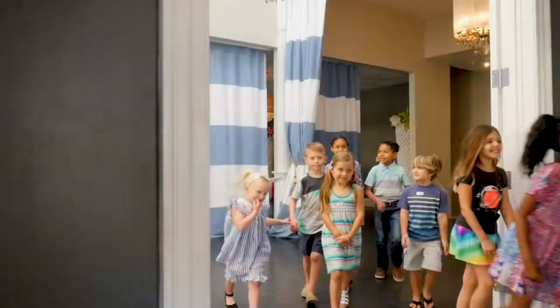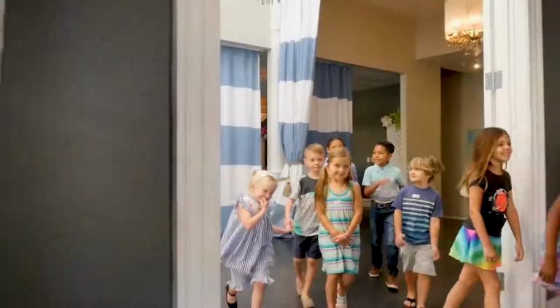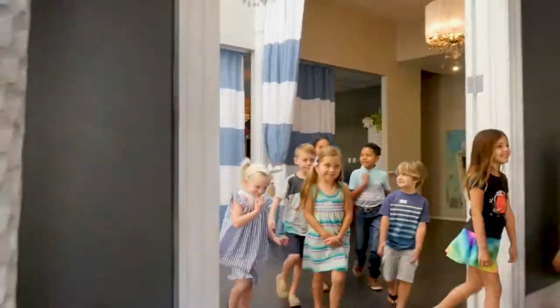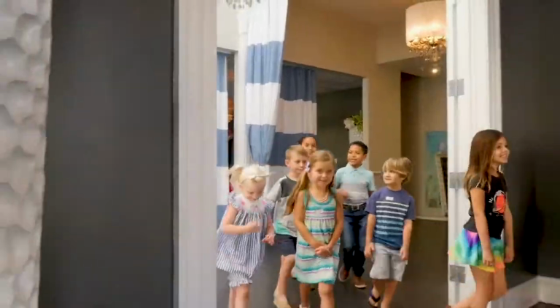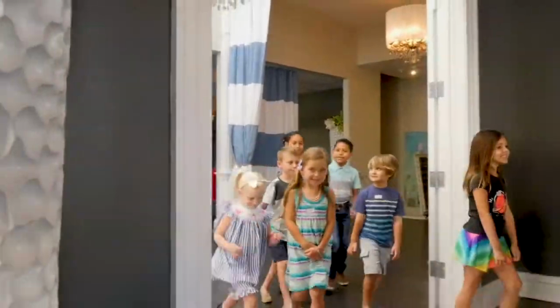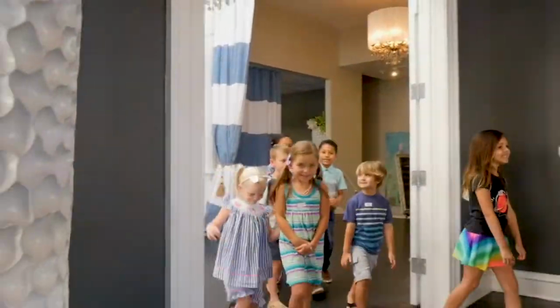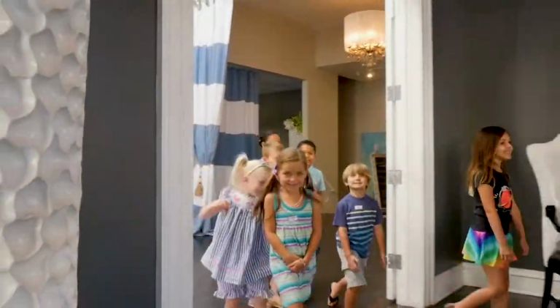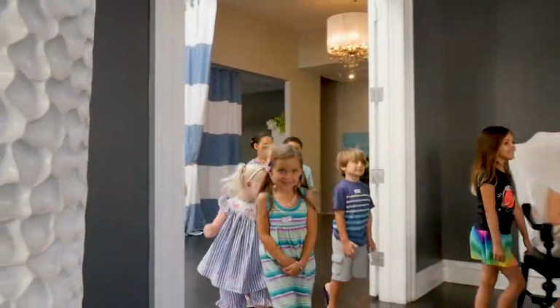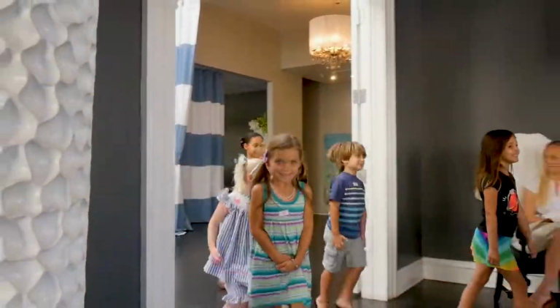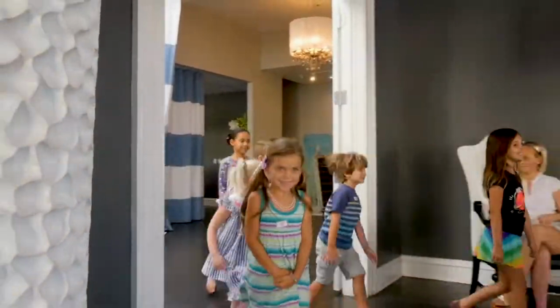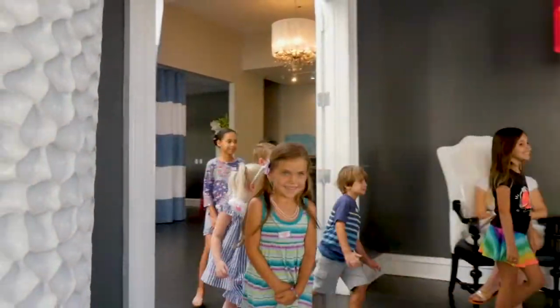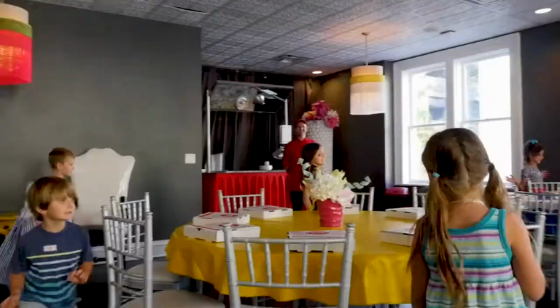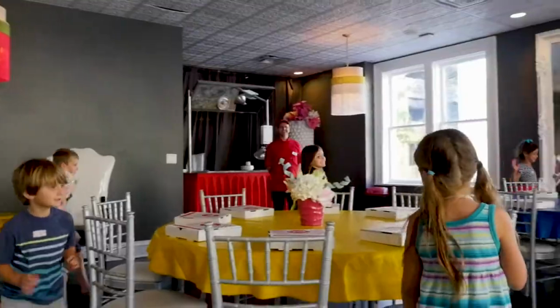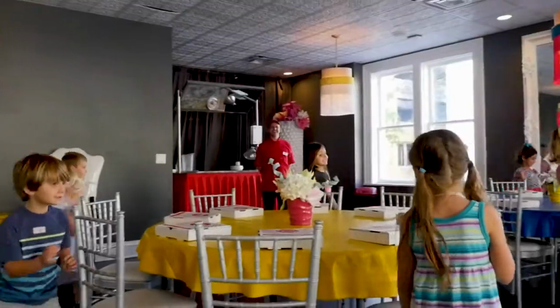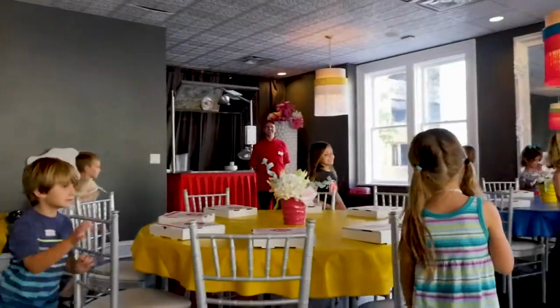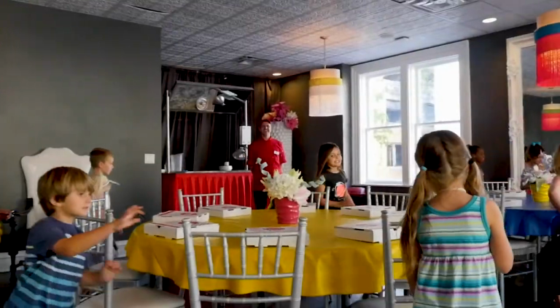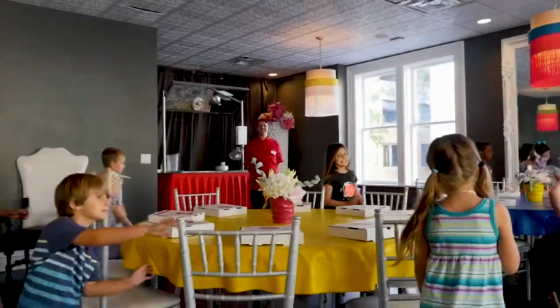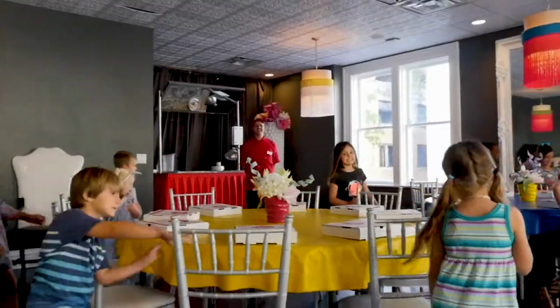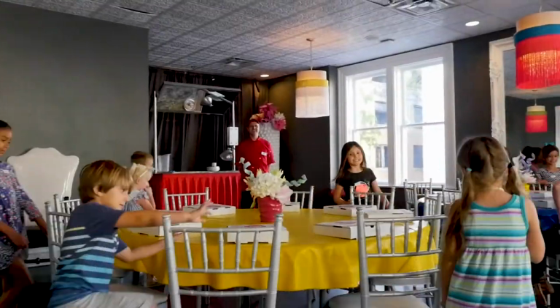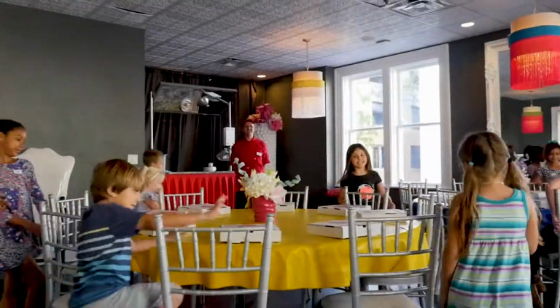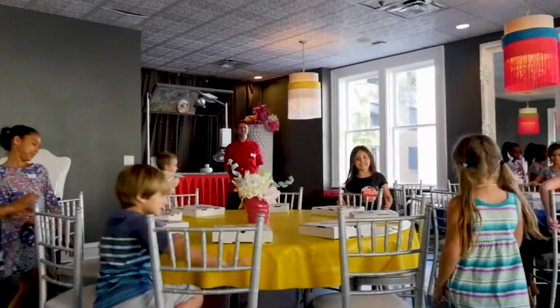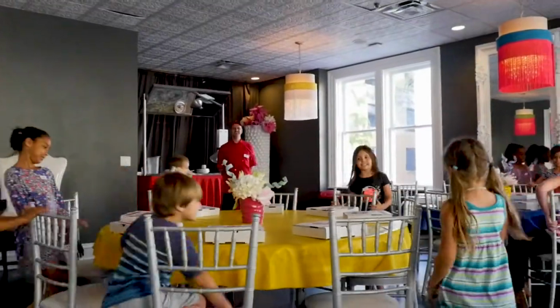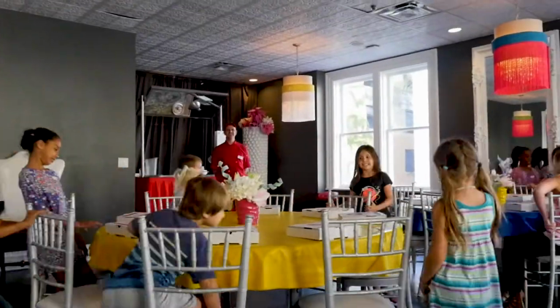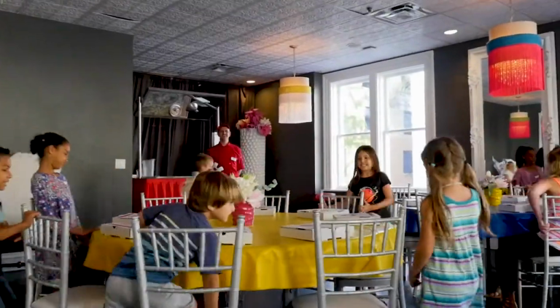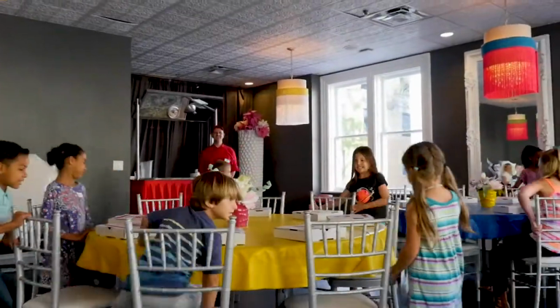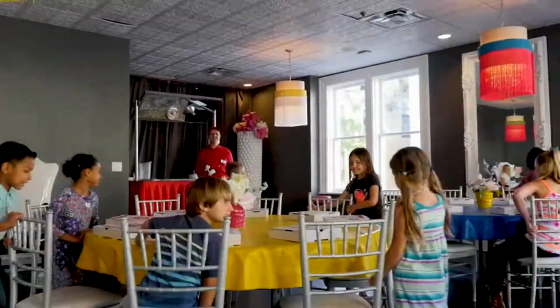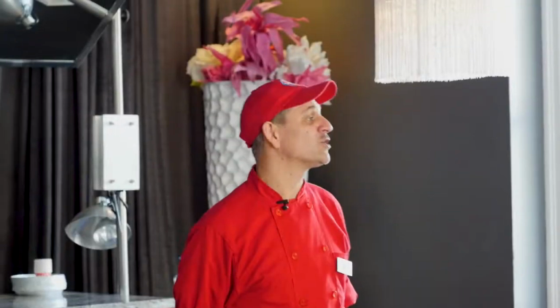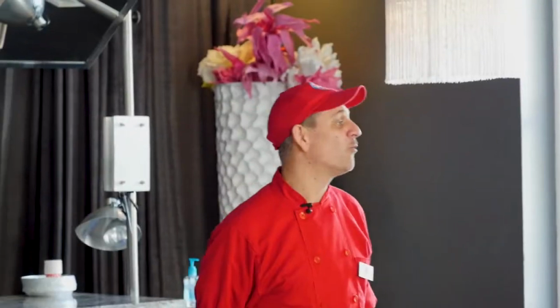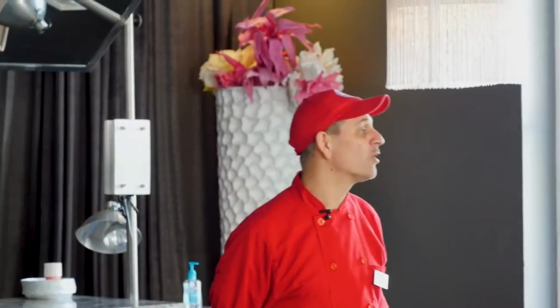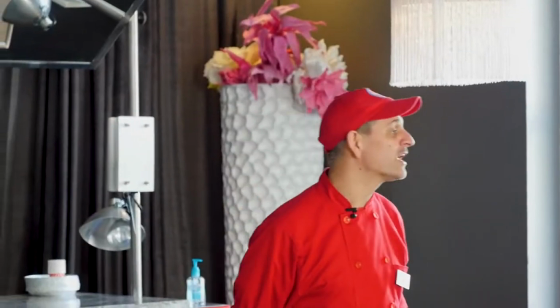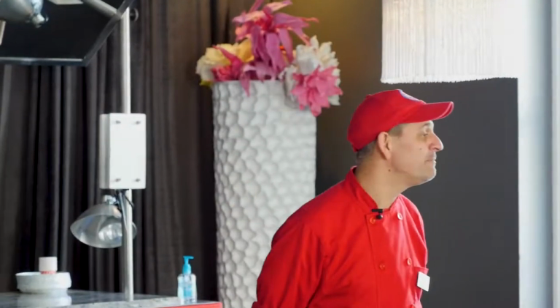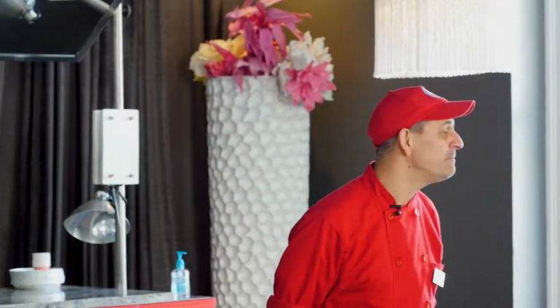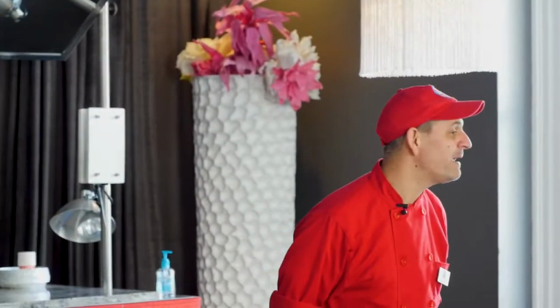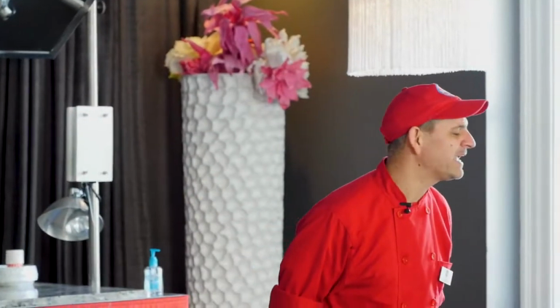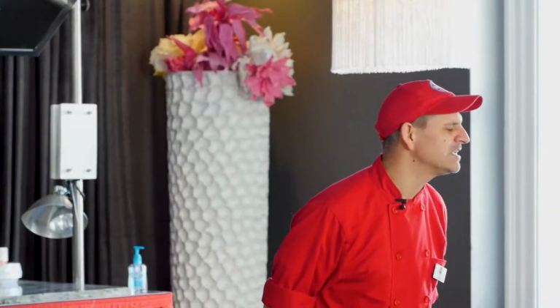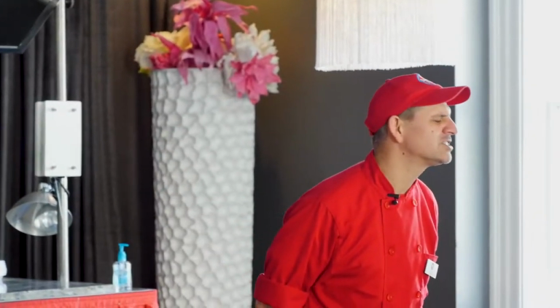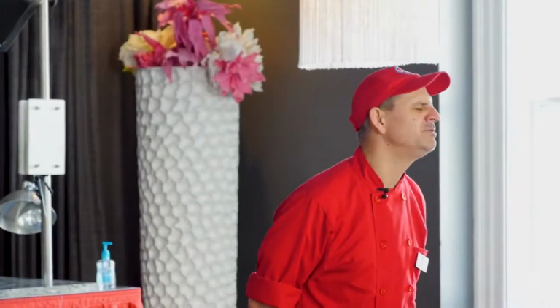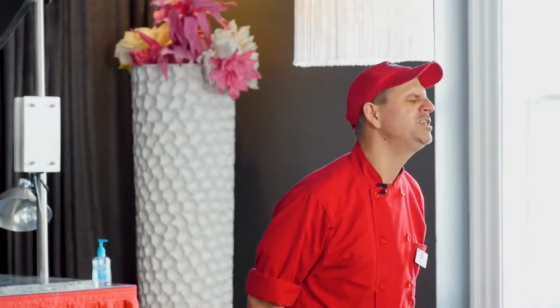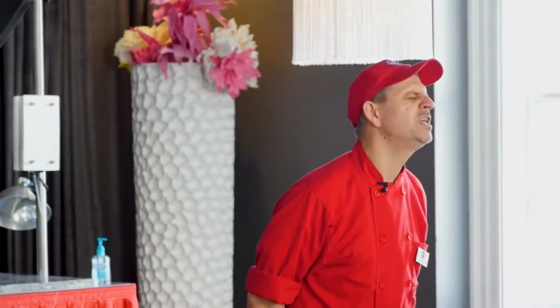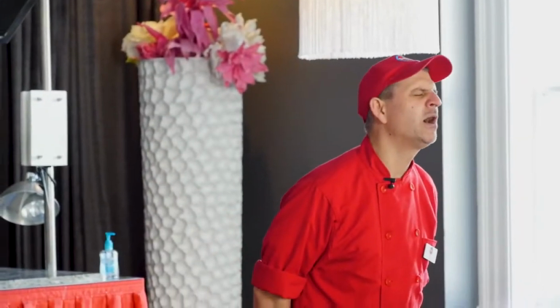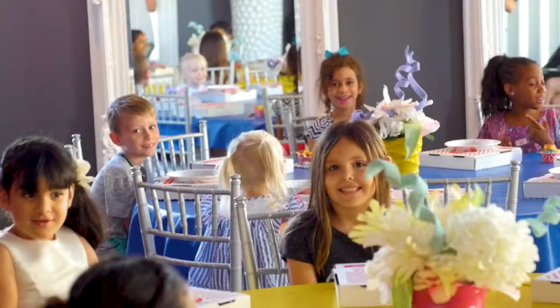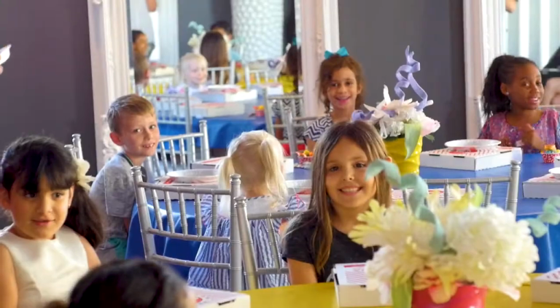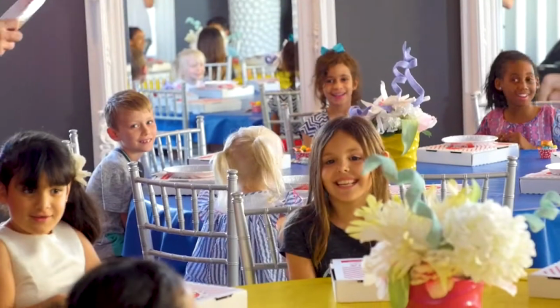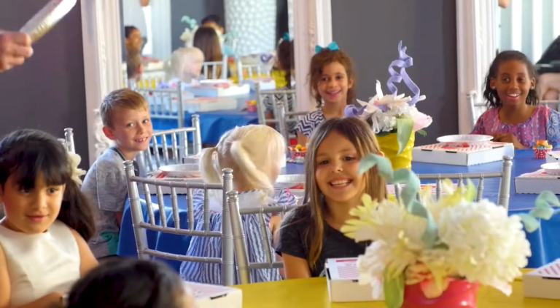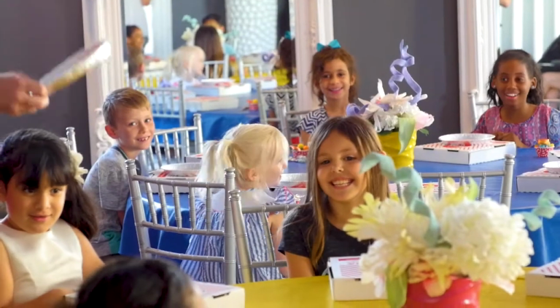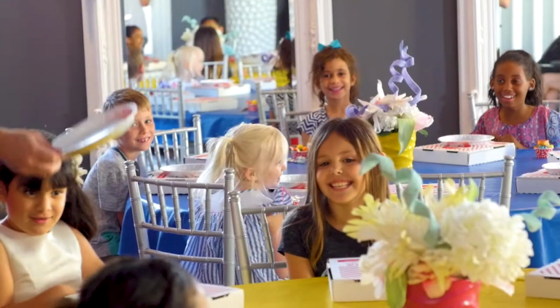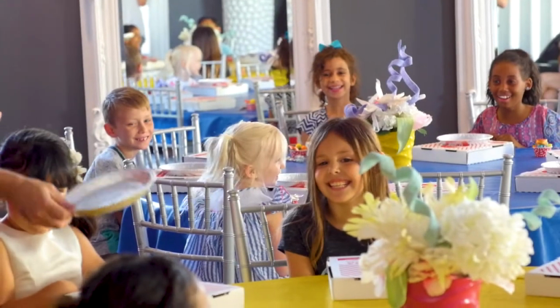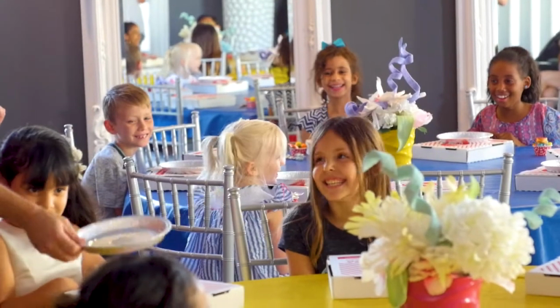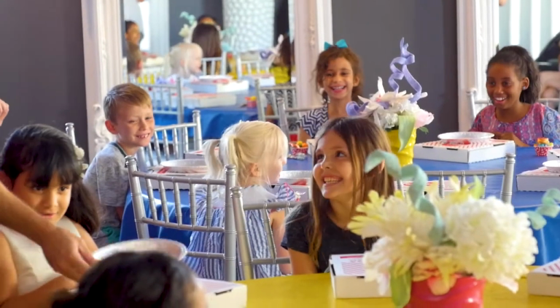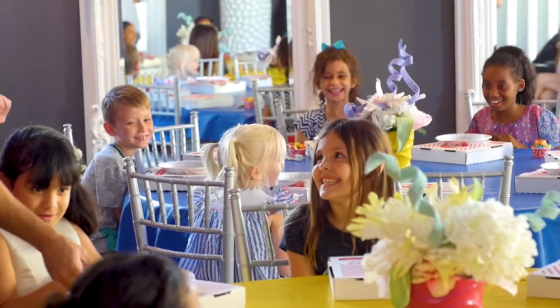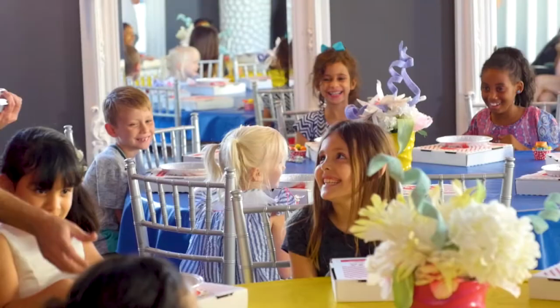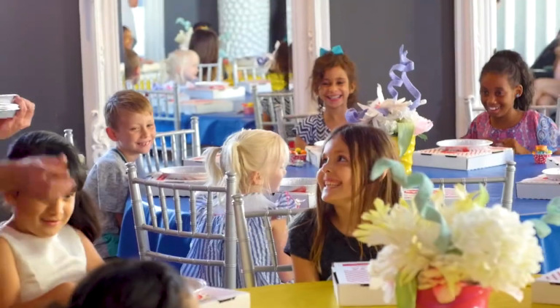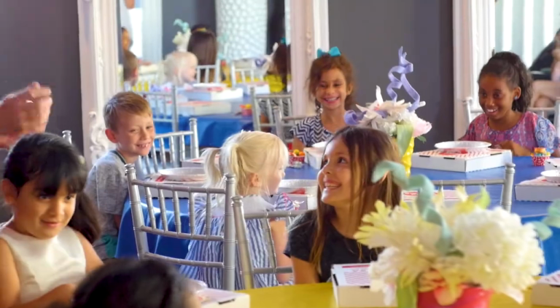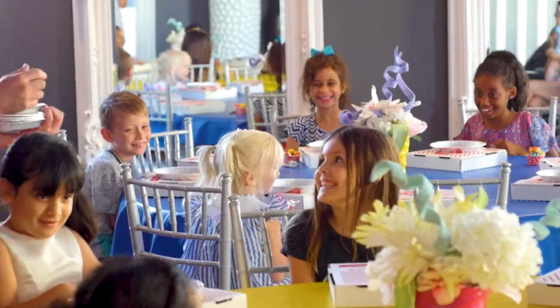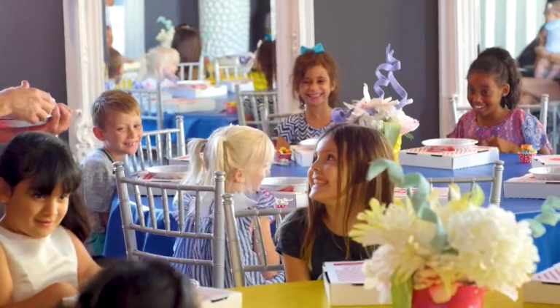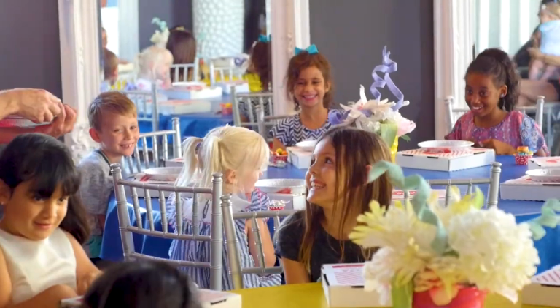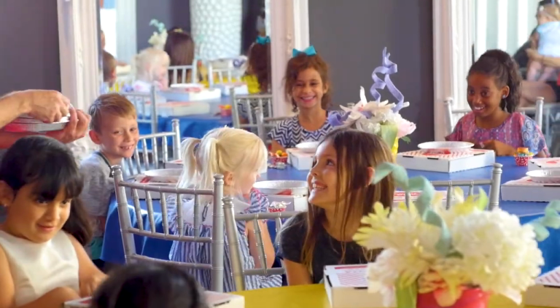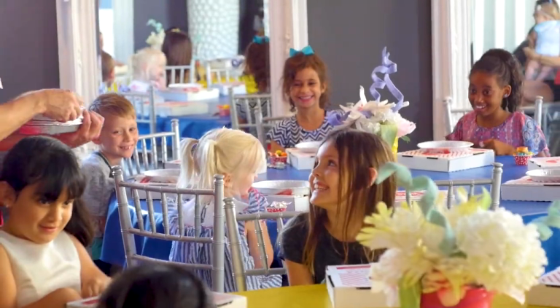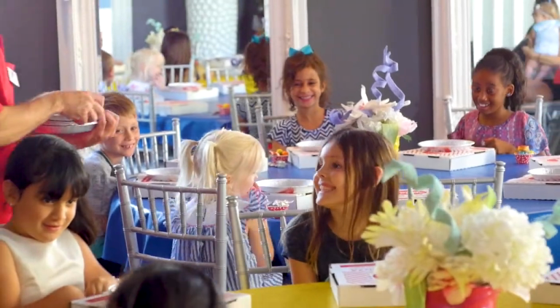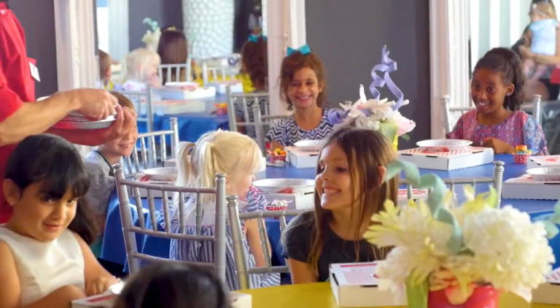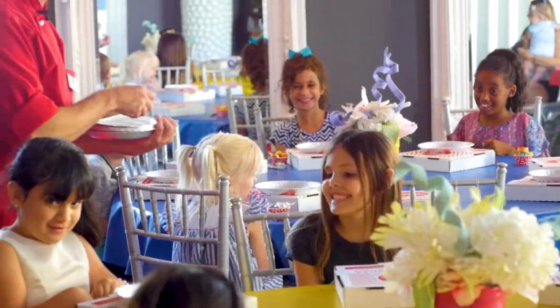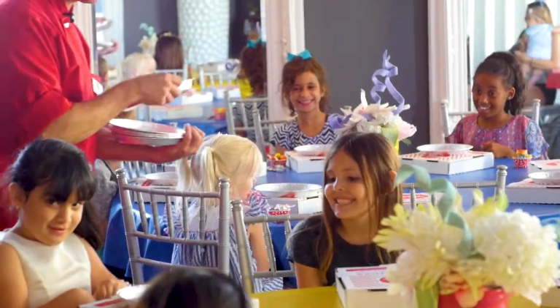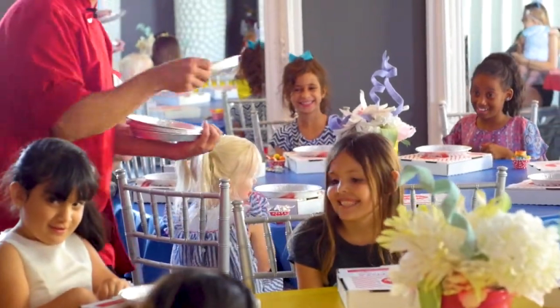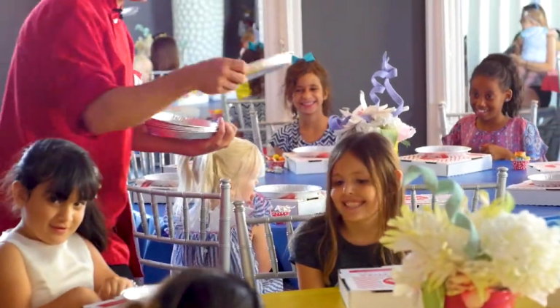Good afternoon, how's everybody doing? Good! All right, so we're going to be making some yummy, delicious, amazing chocolate pizzas today.